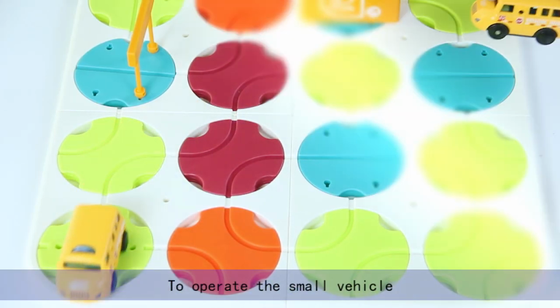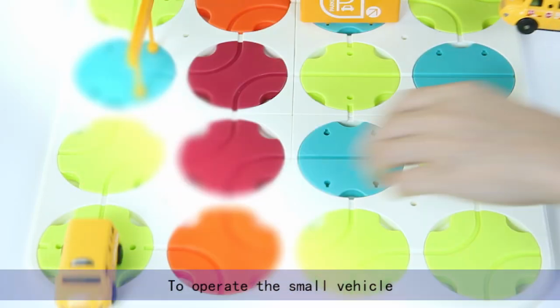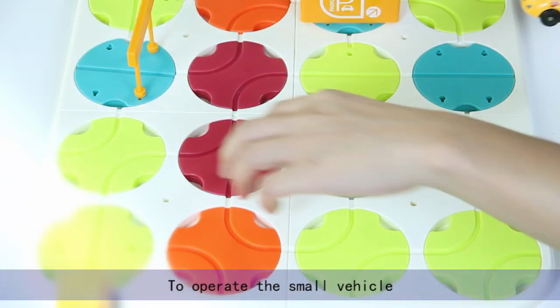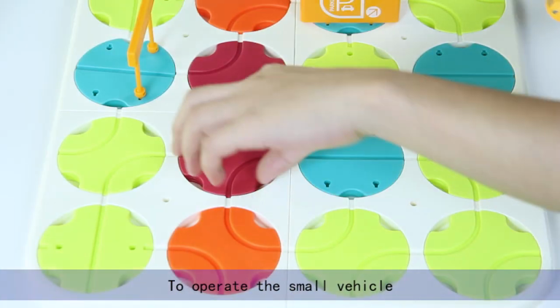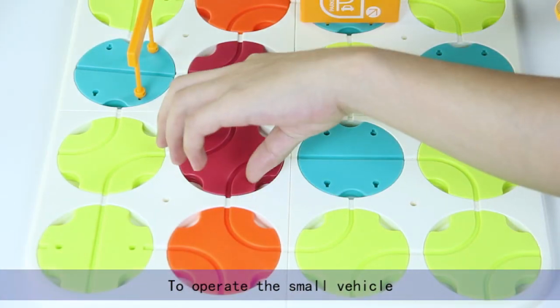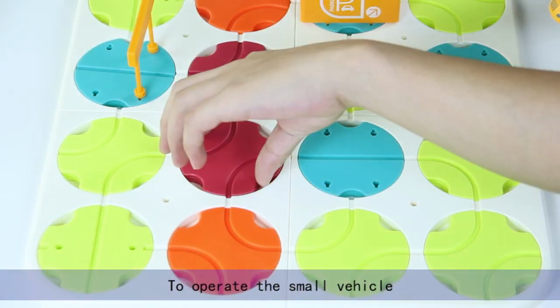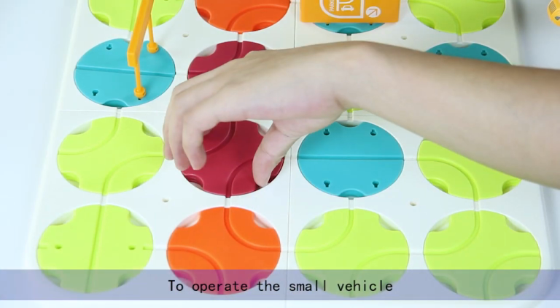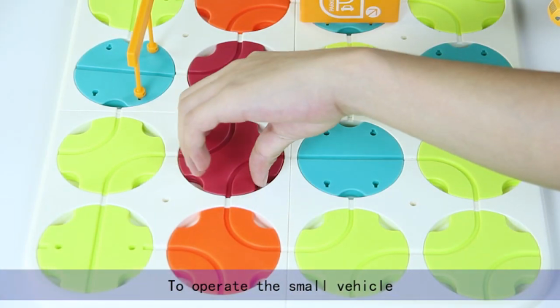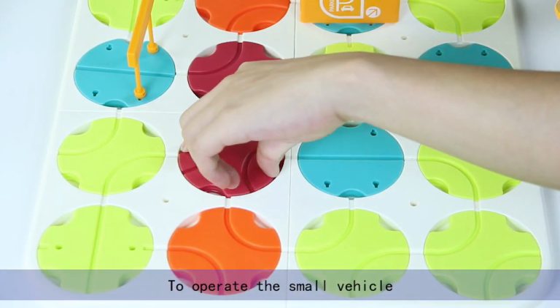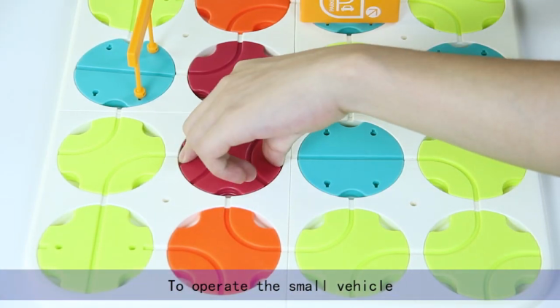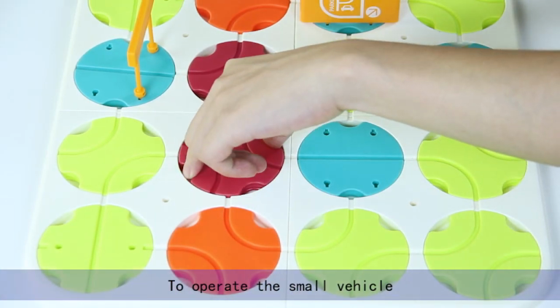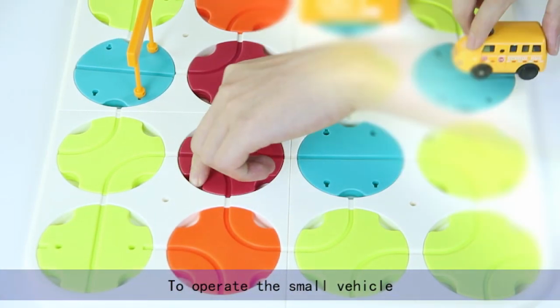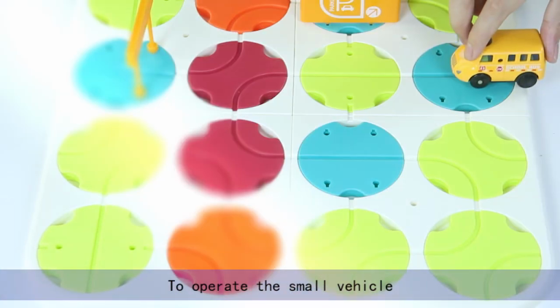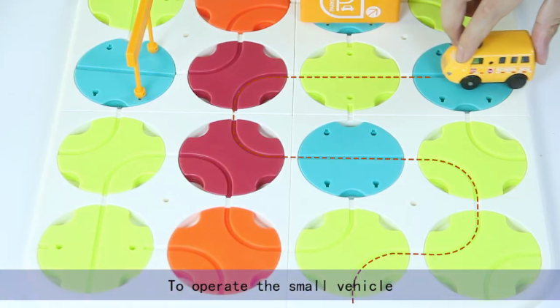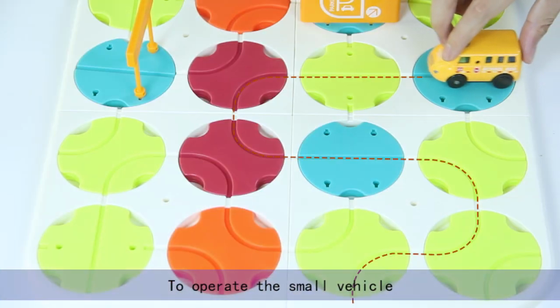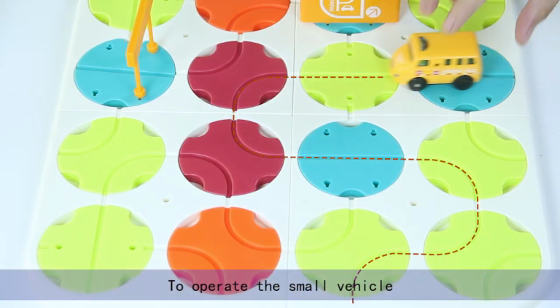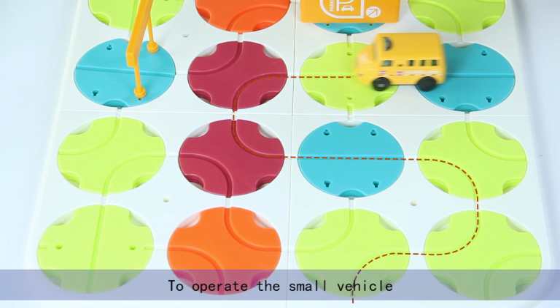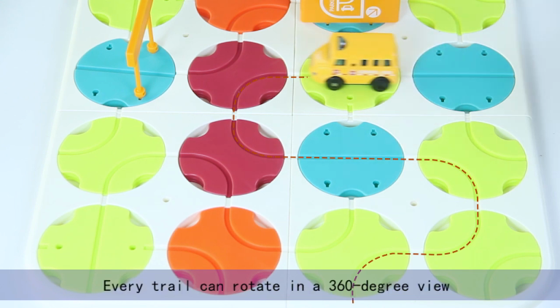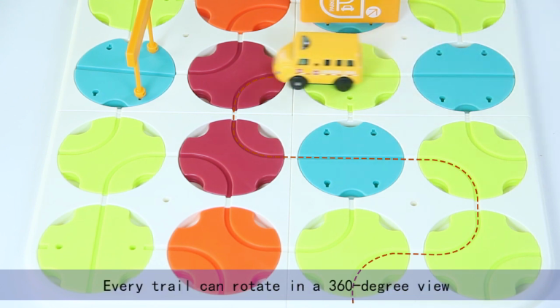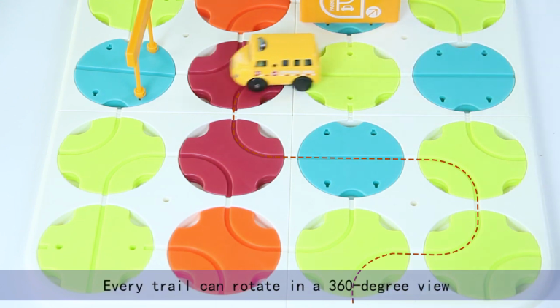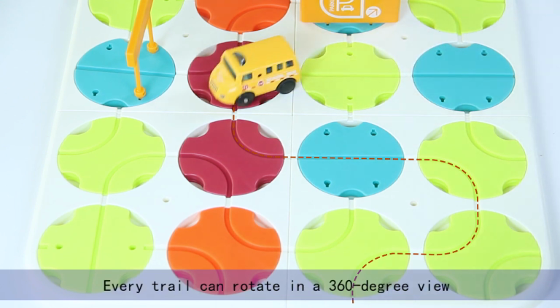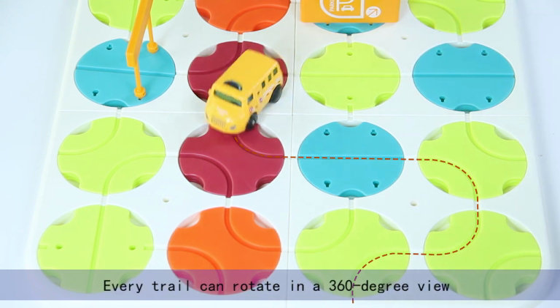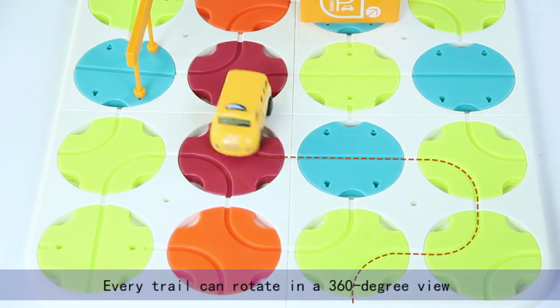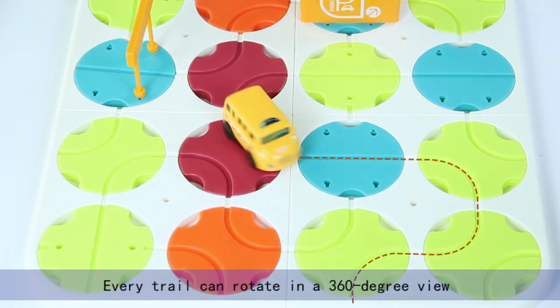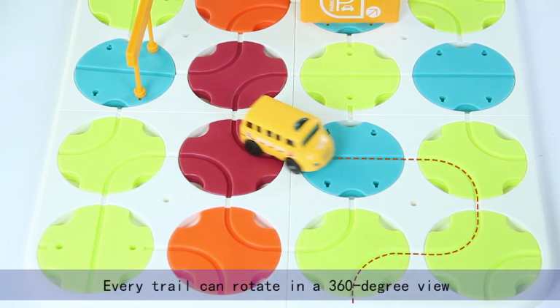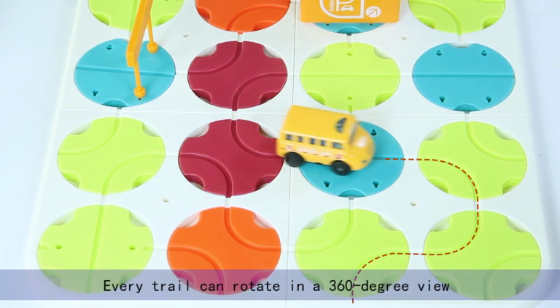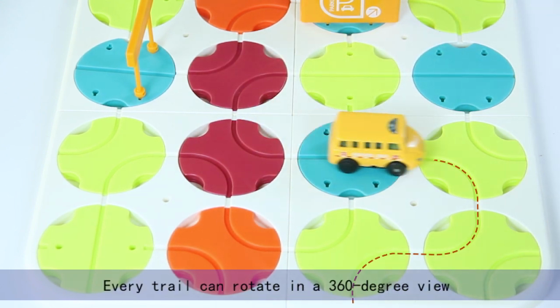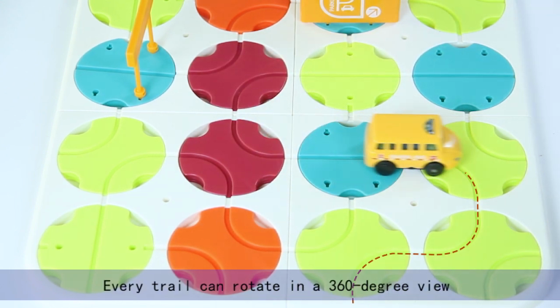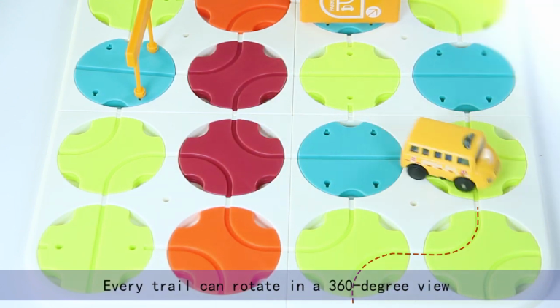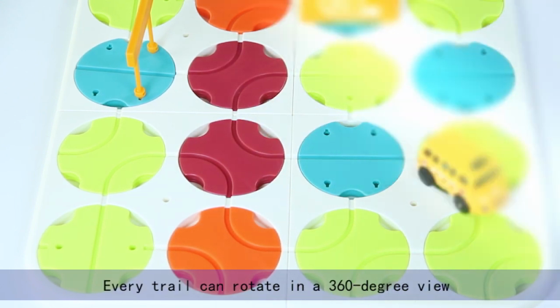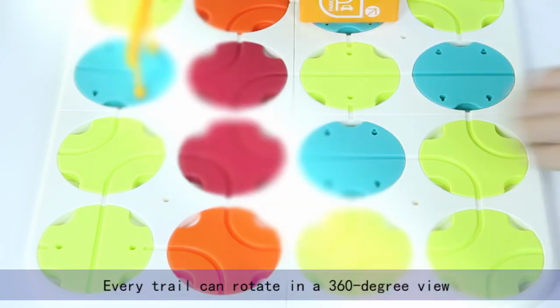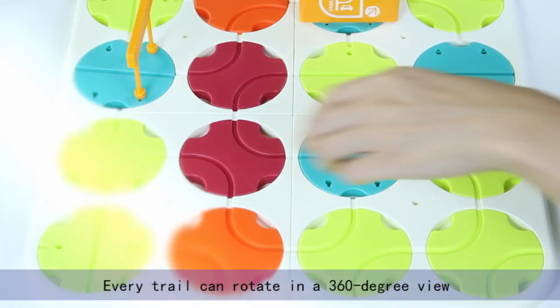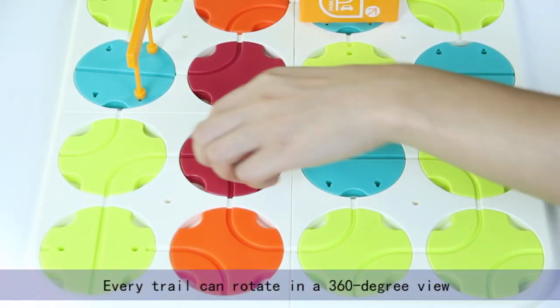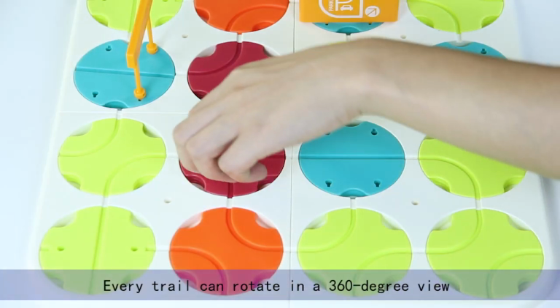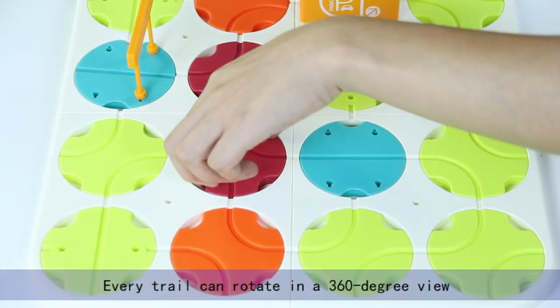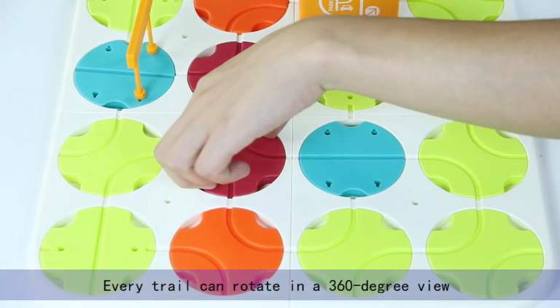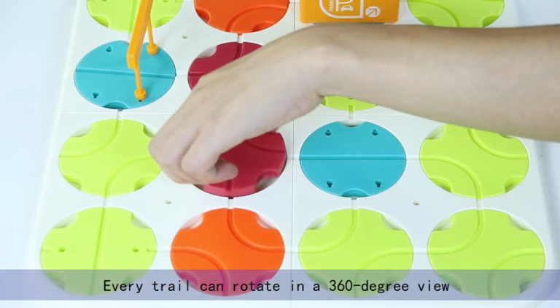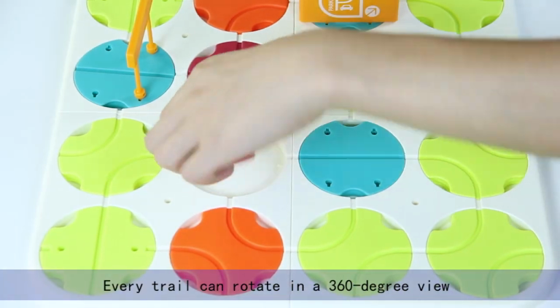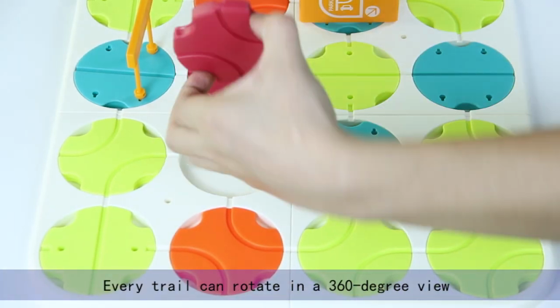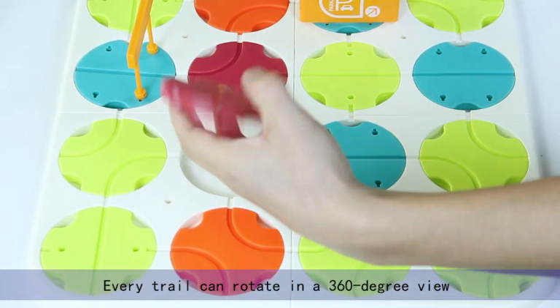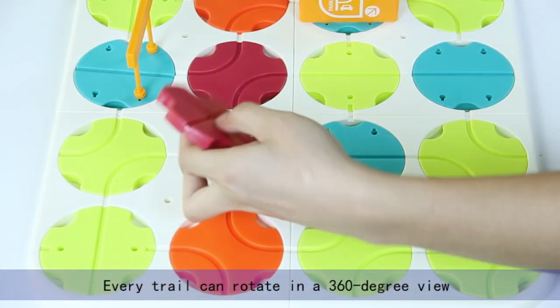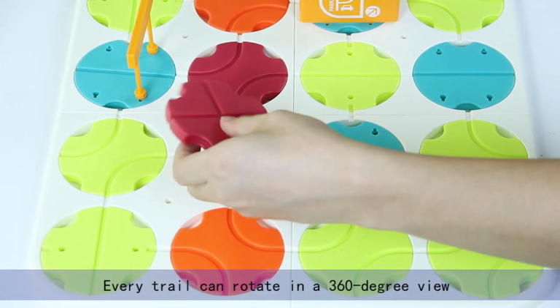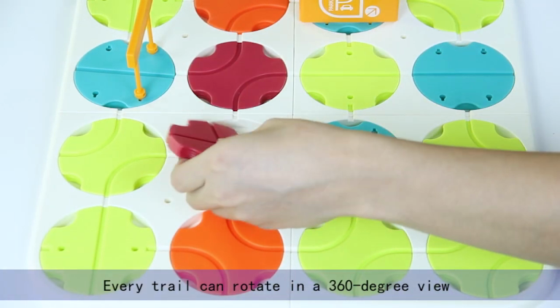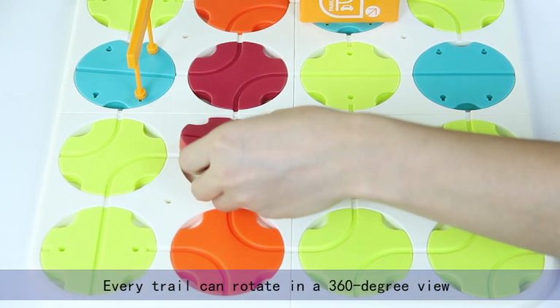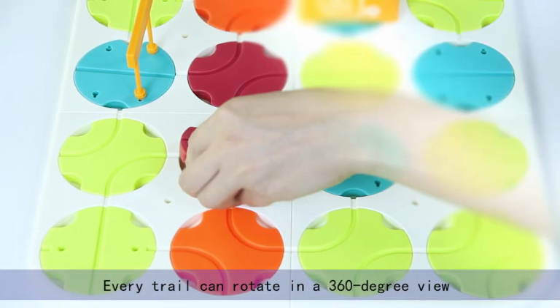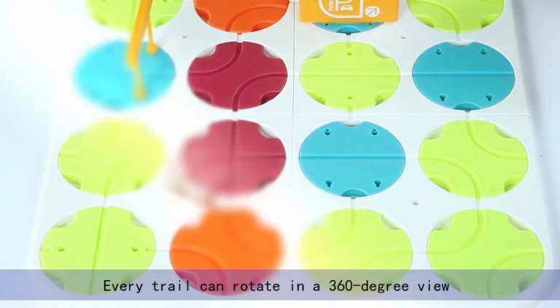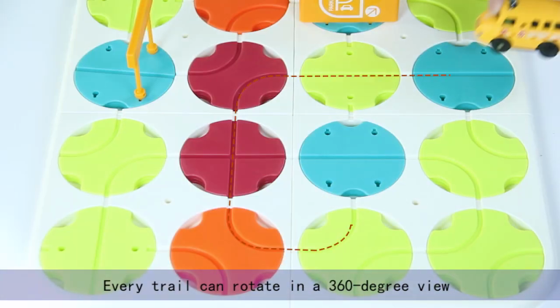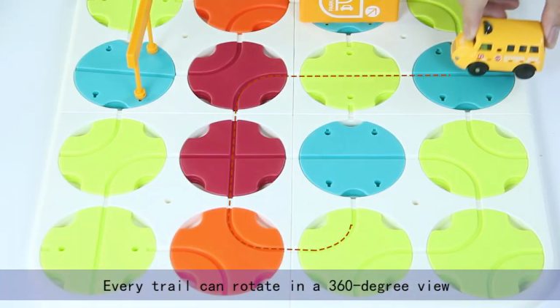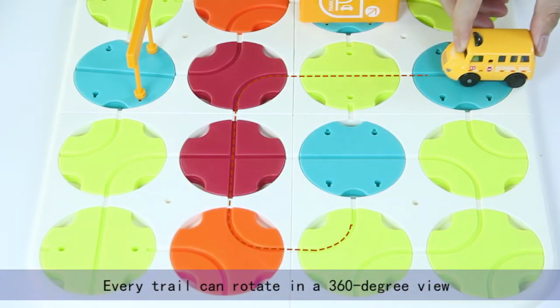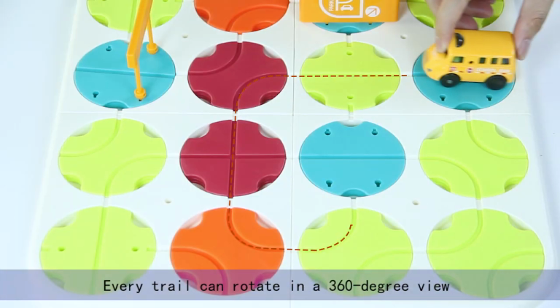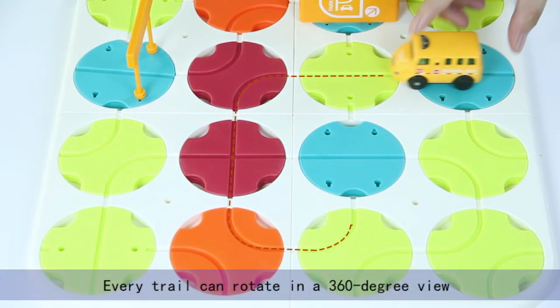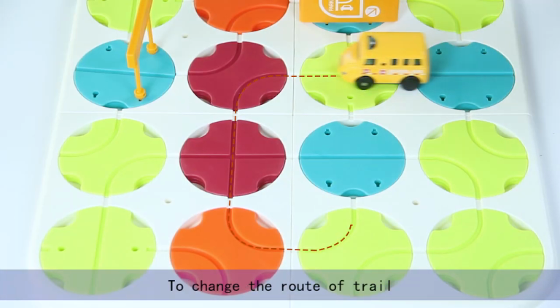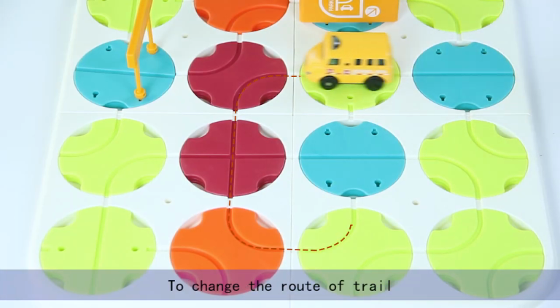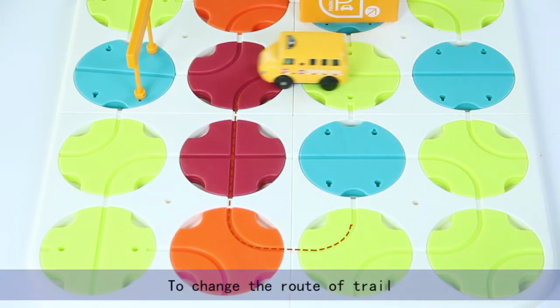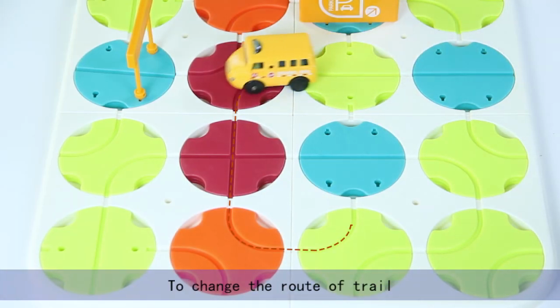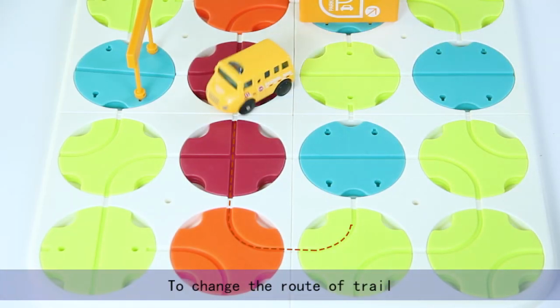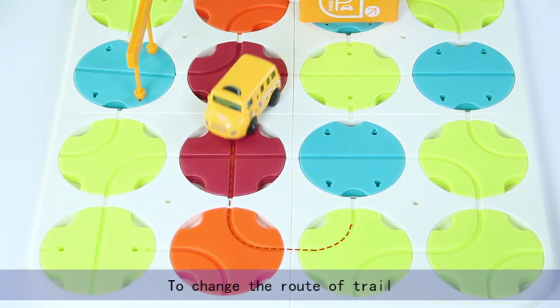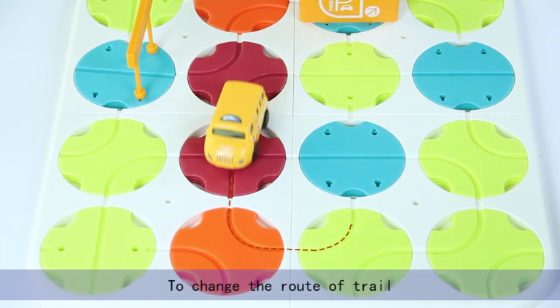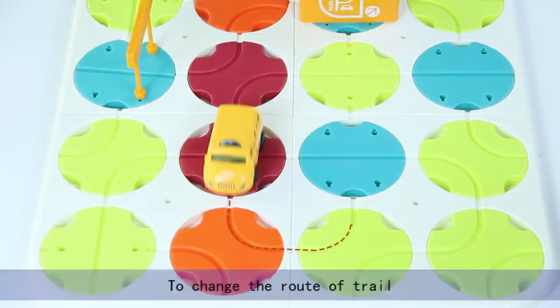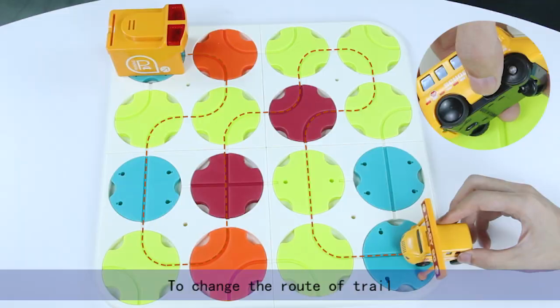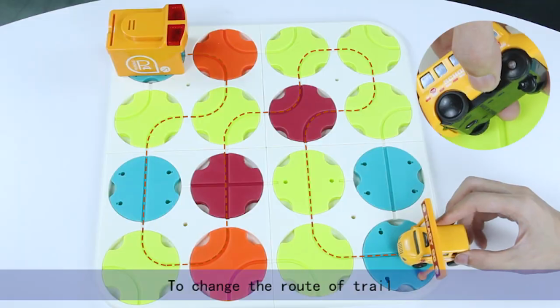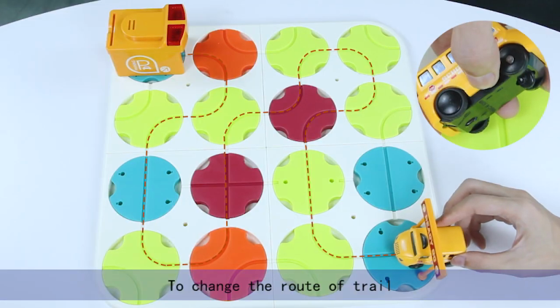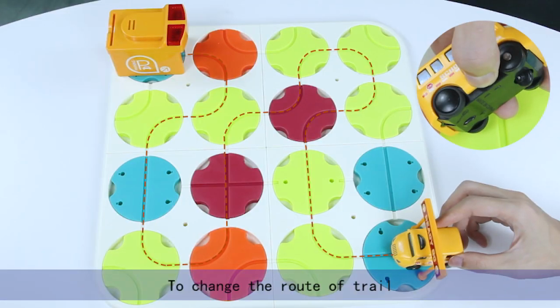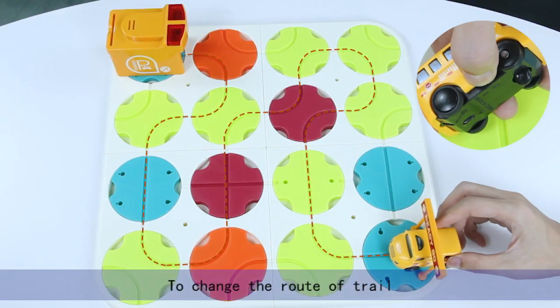To operate the small vehicle, every trail can rotate in a 360-degree view to change the road of the trail.